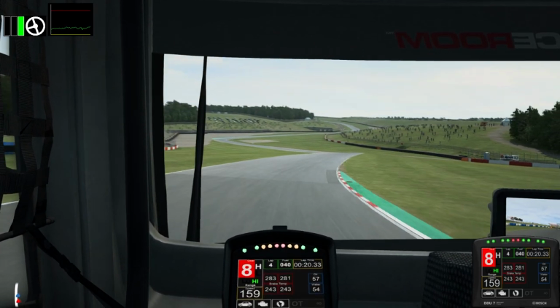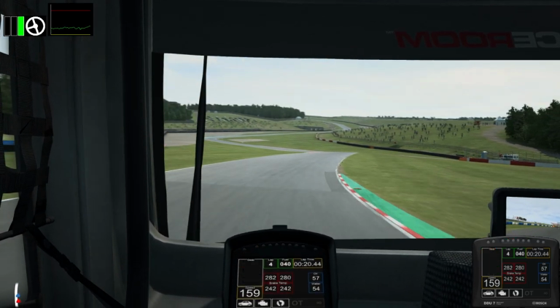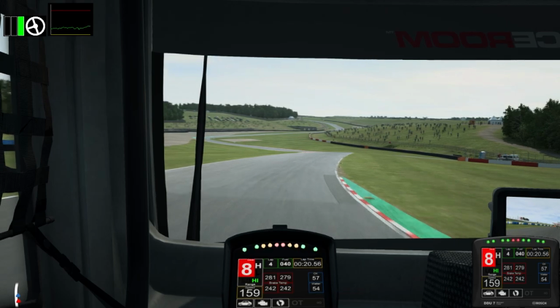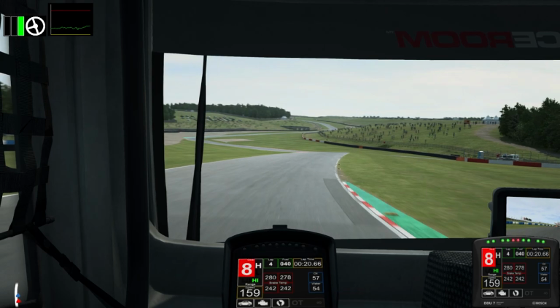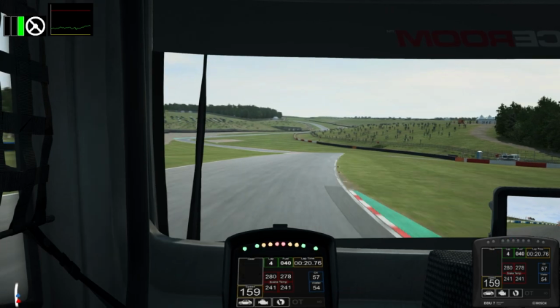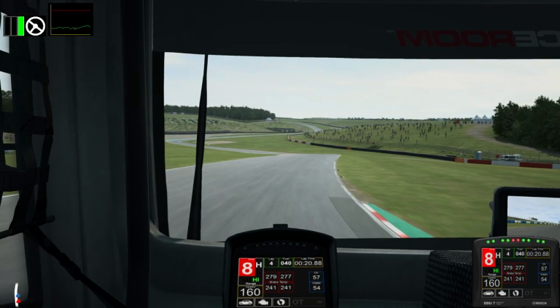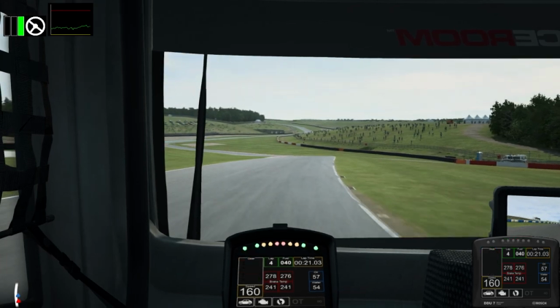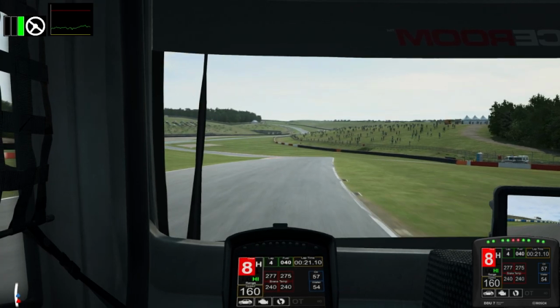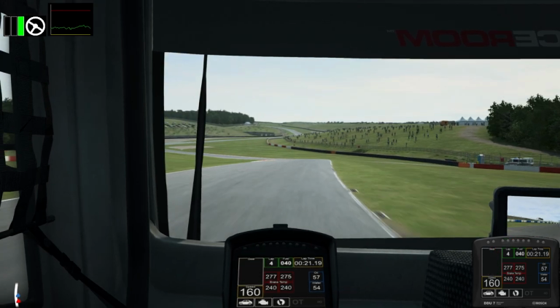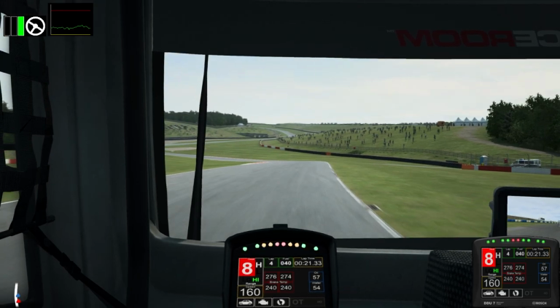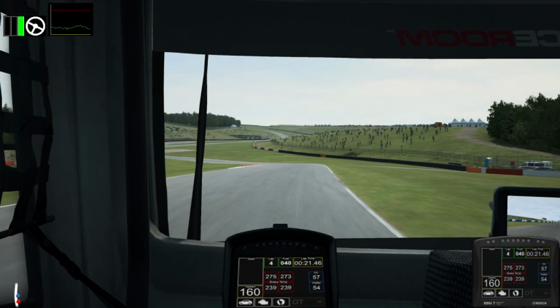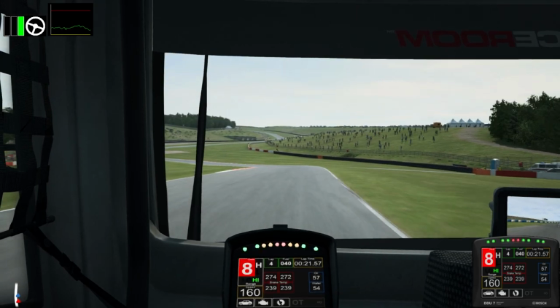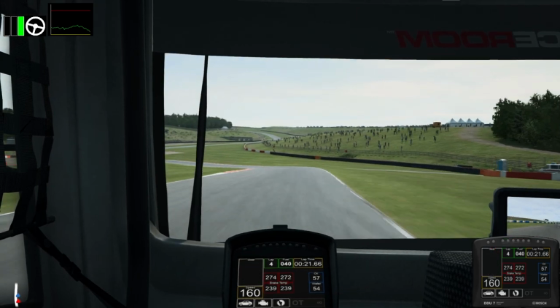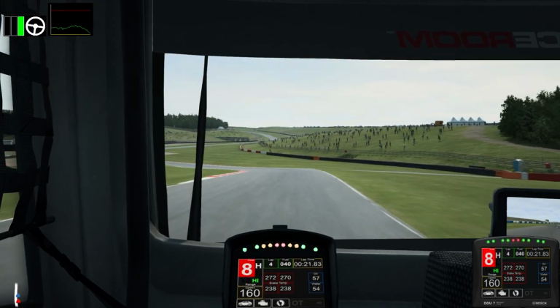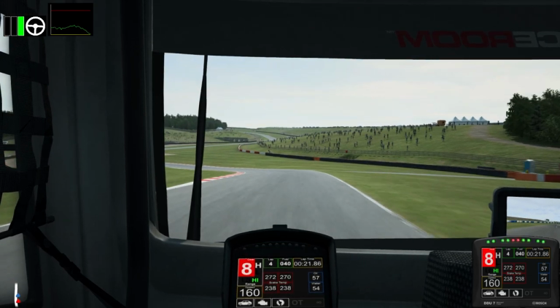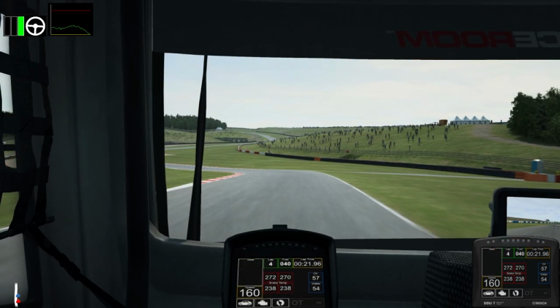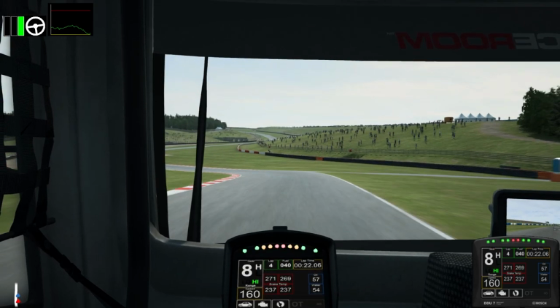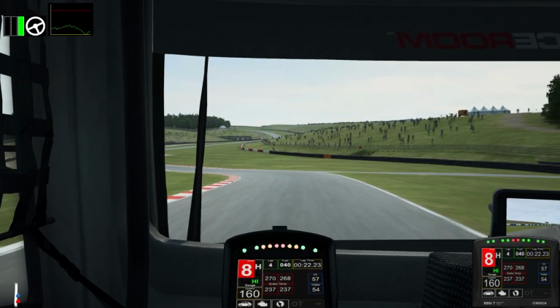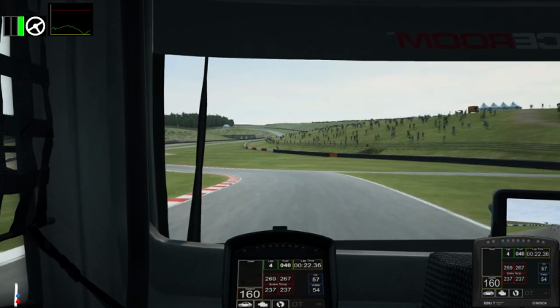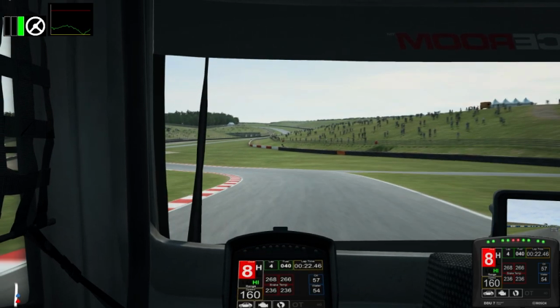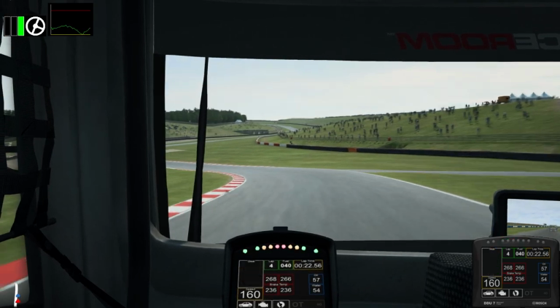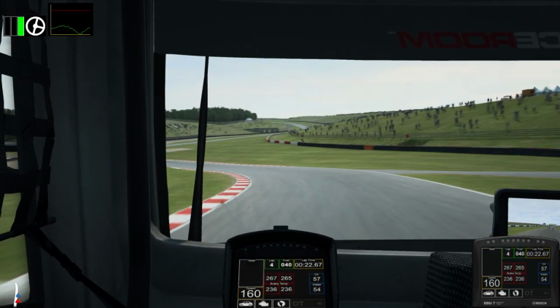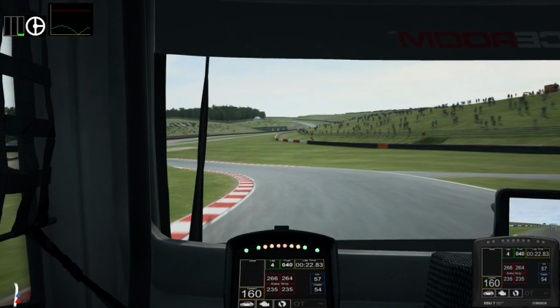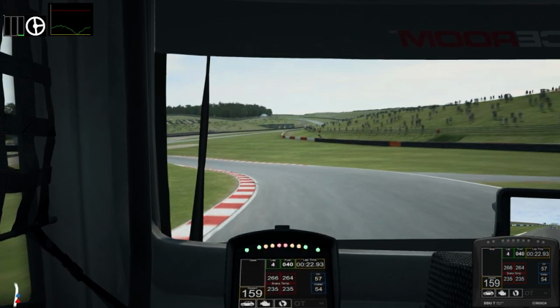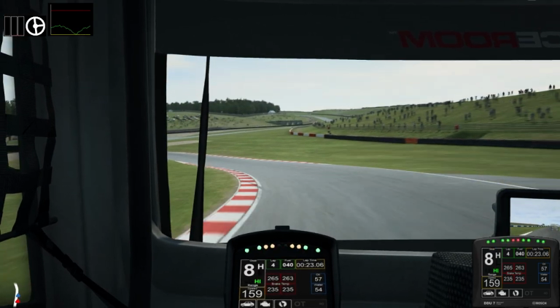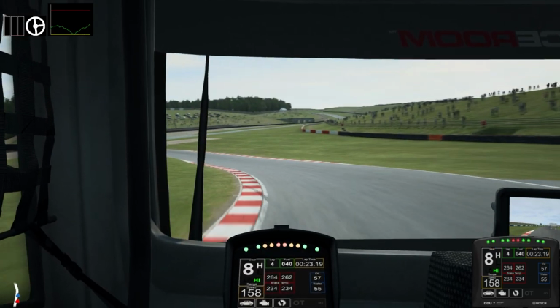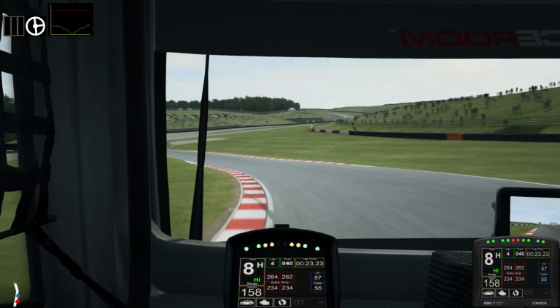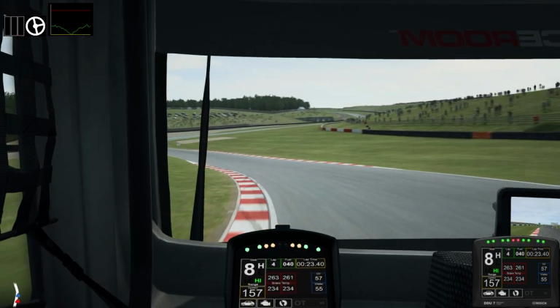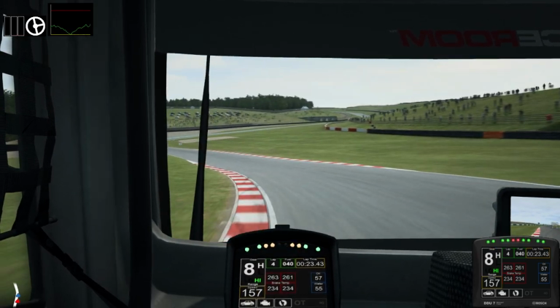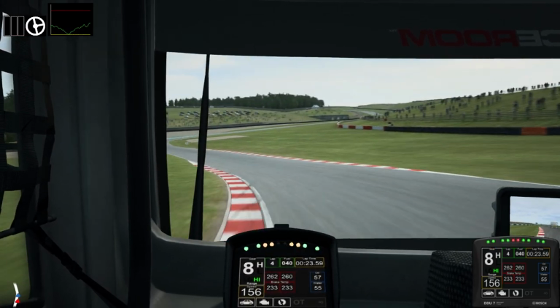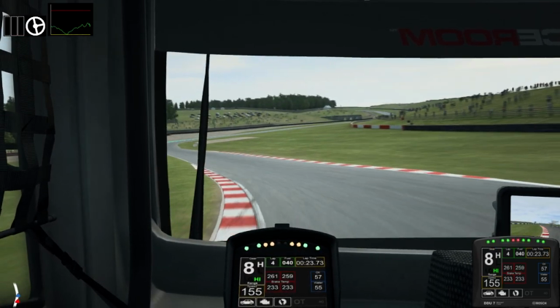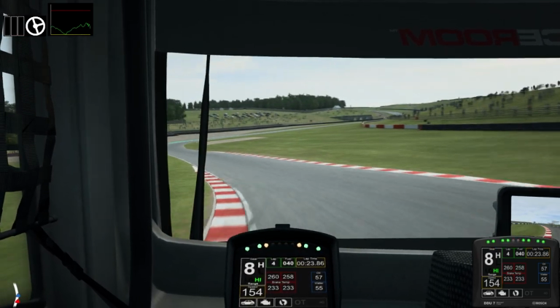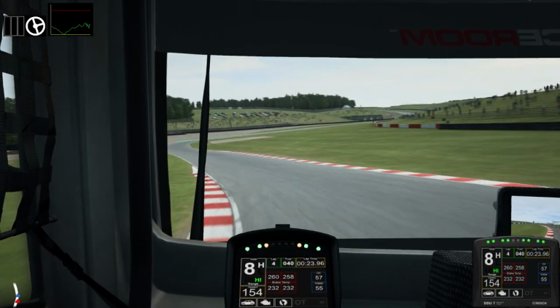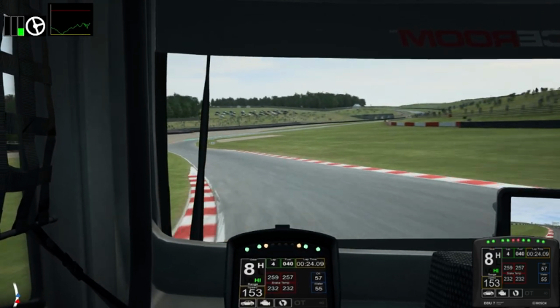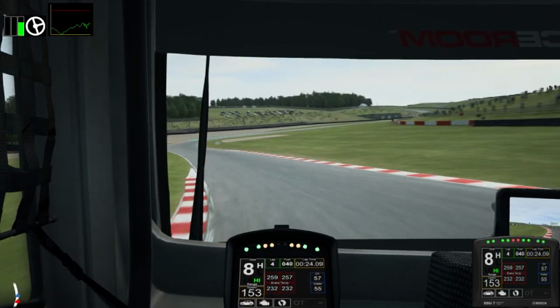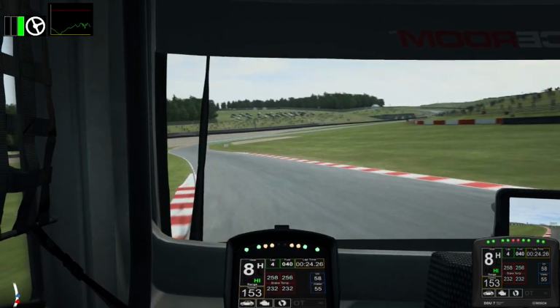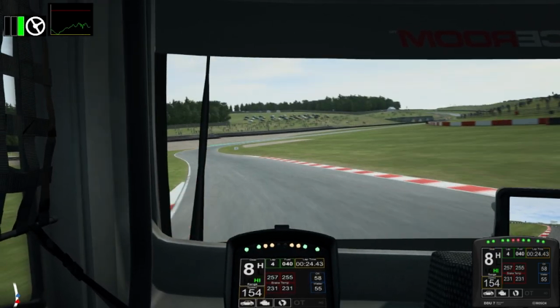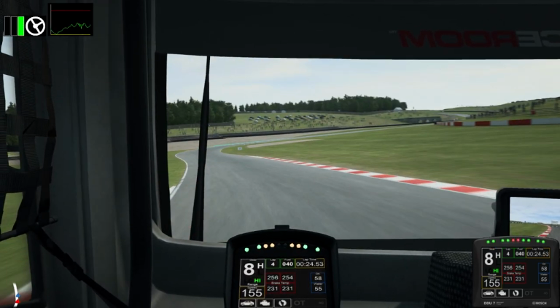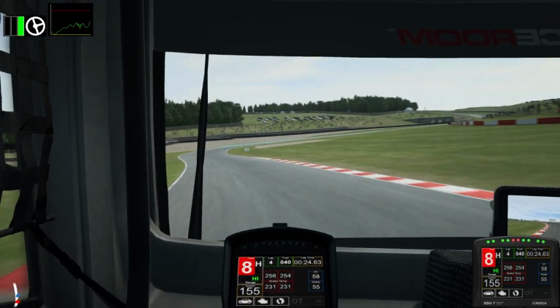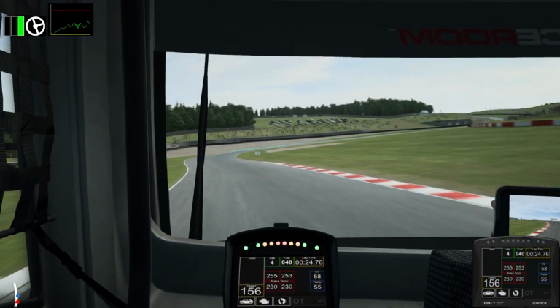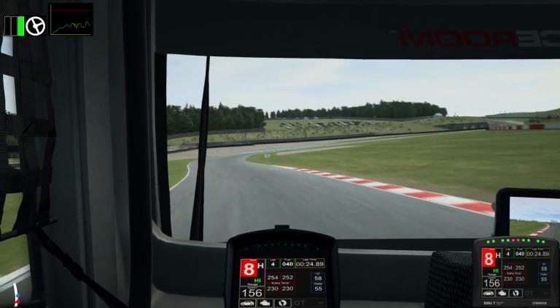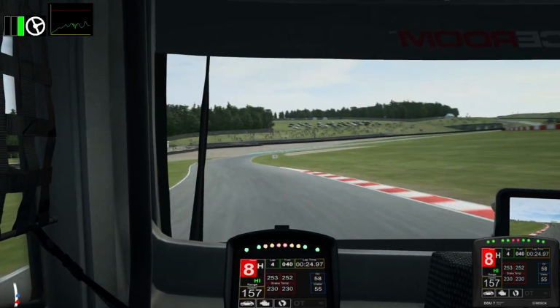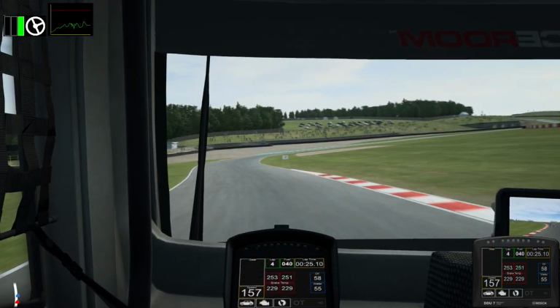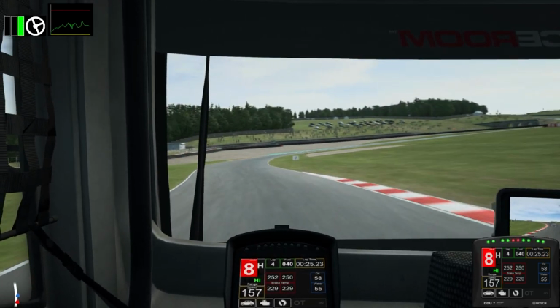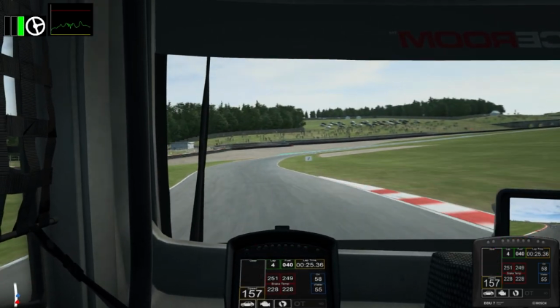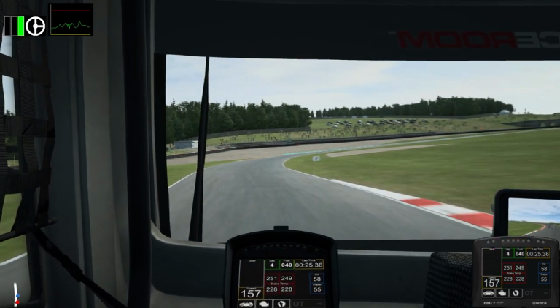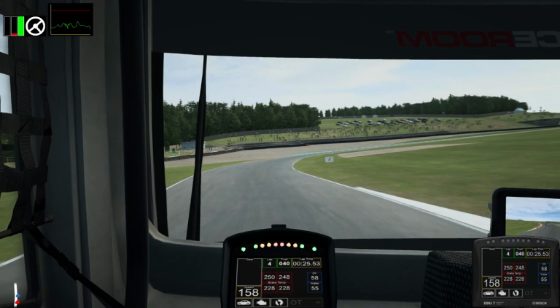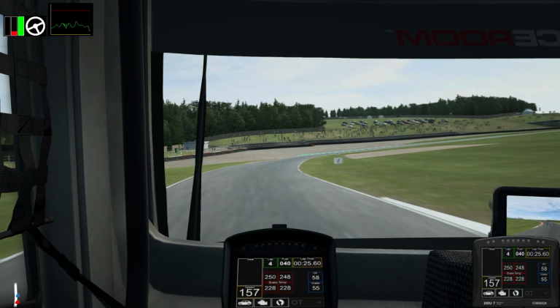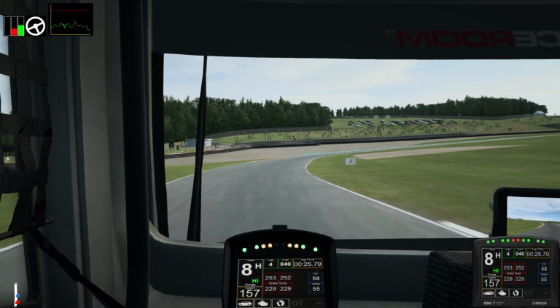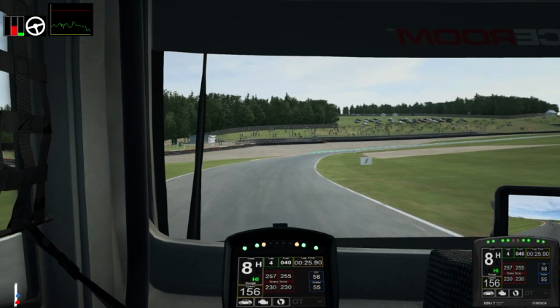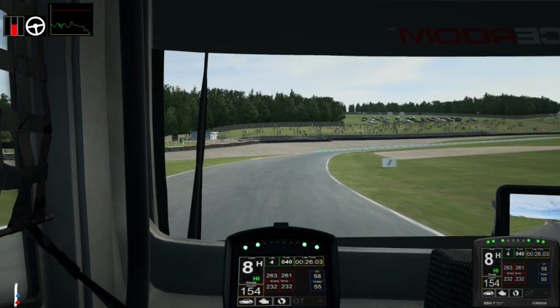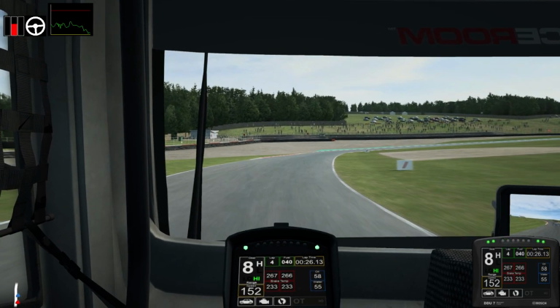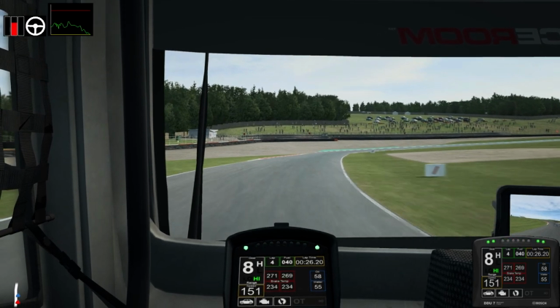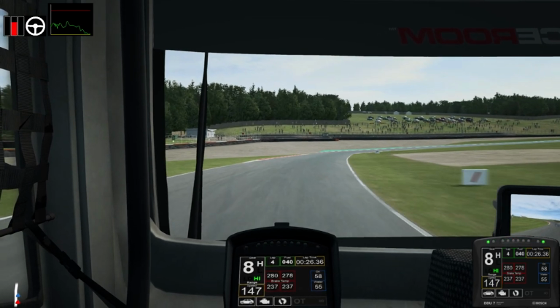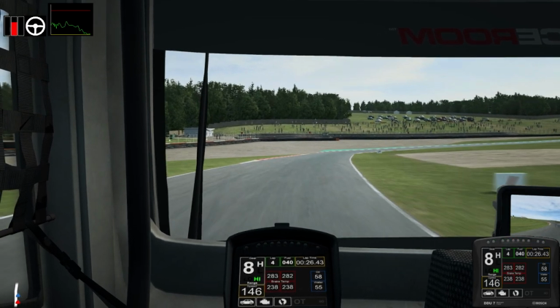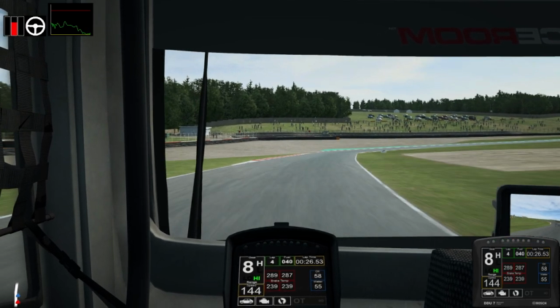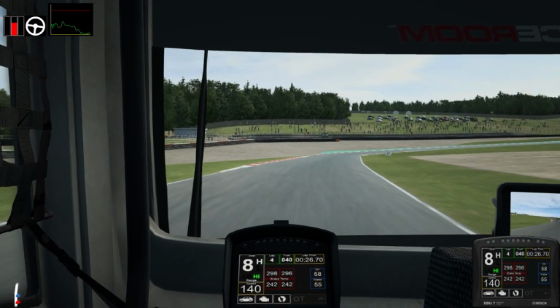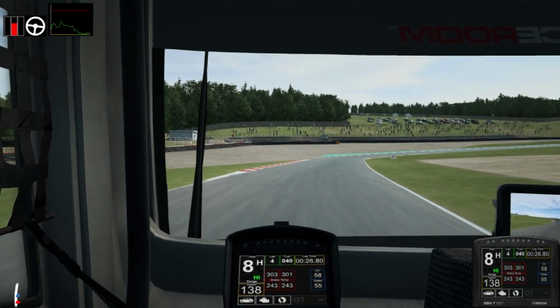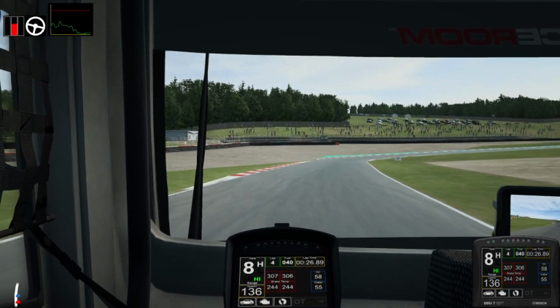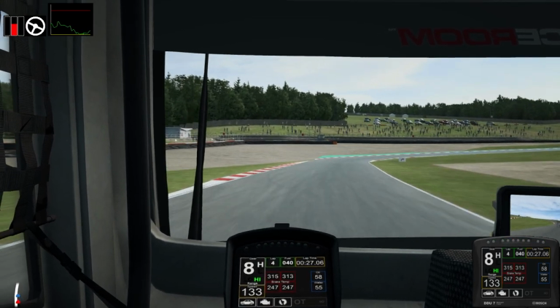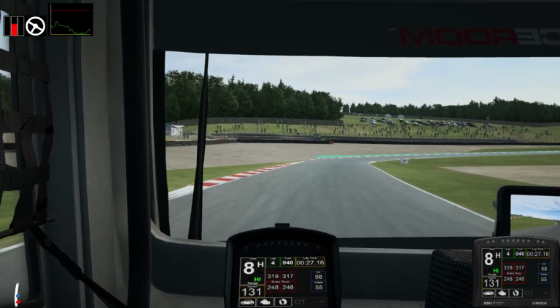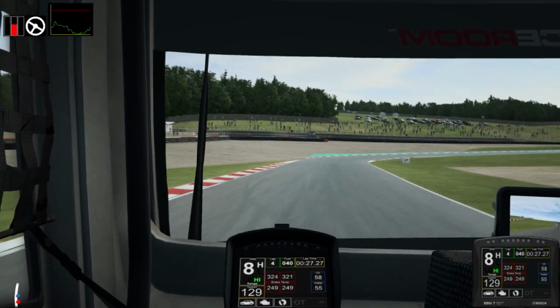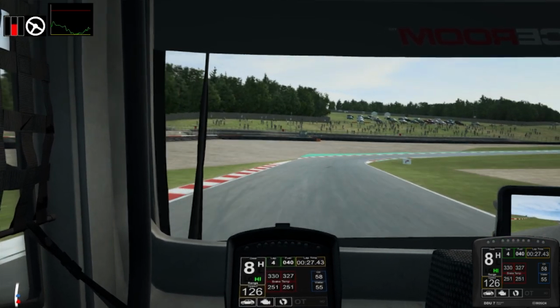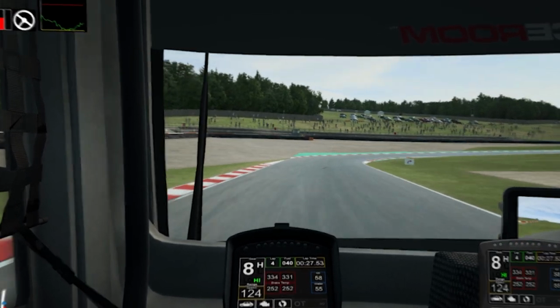So there we have it — that's all we really need to know about driving the truck to begin with. Enjoy! Thank you so much for joining us.